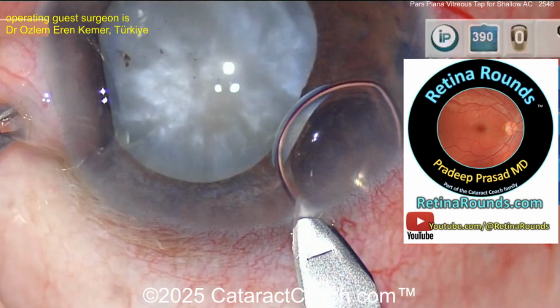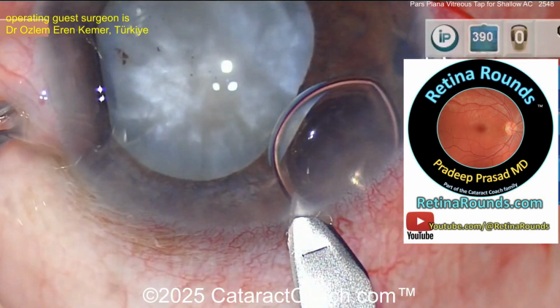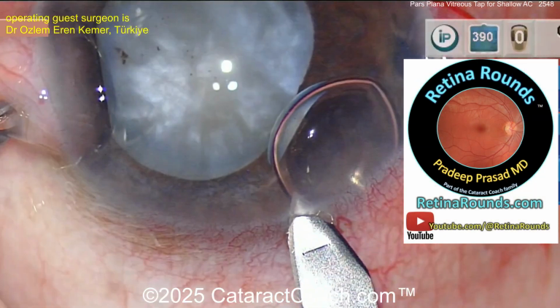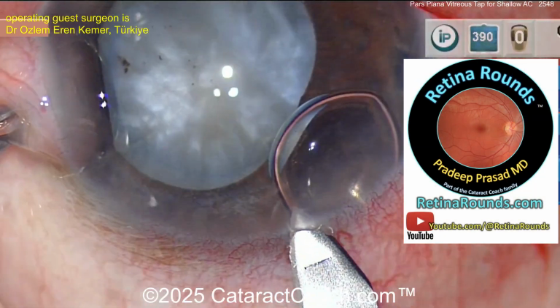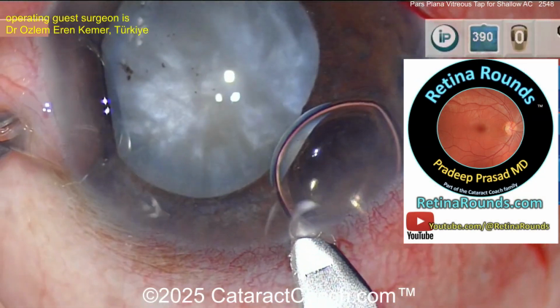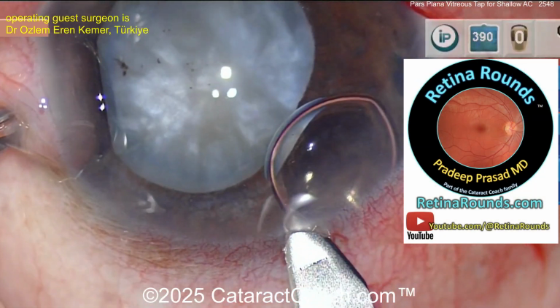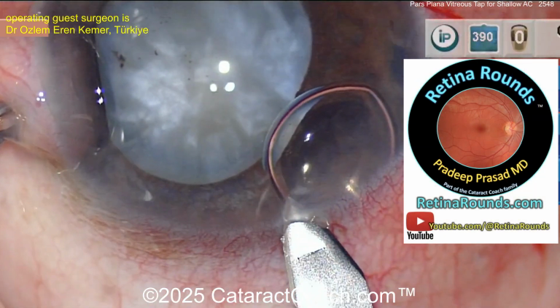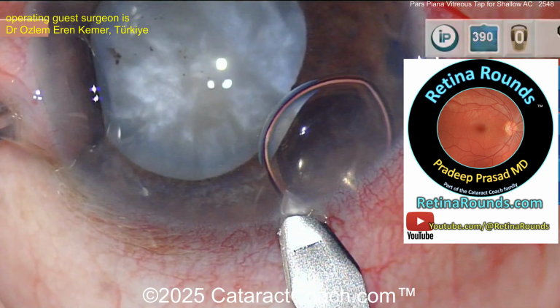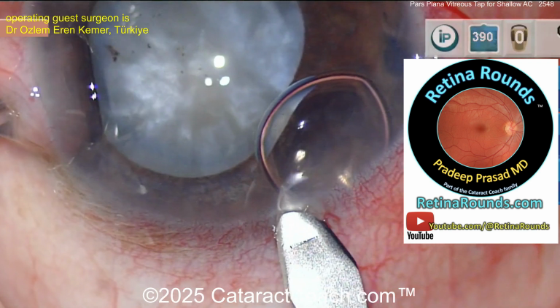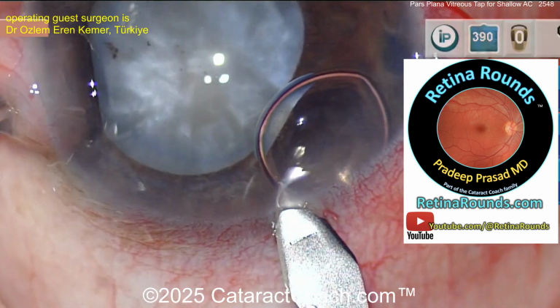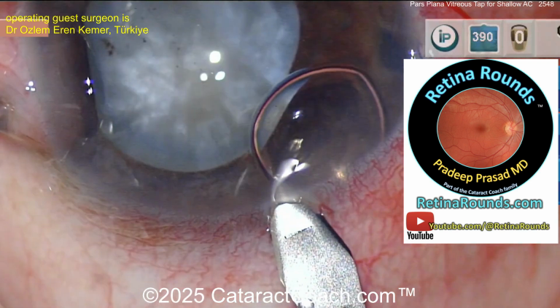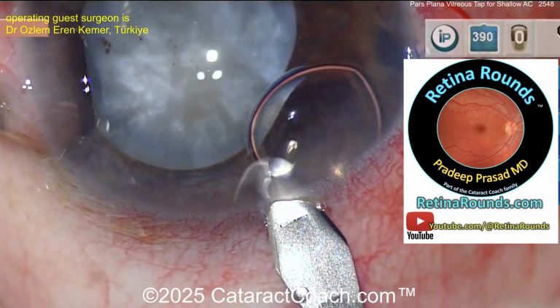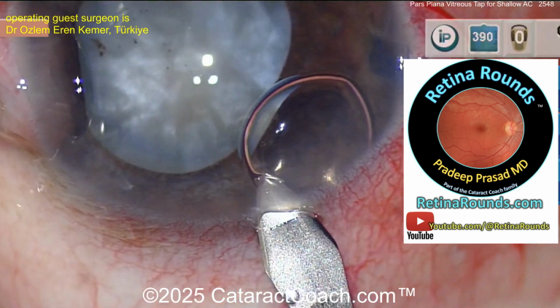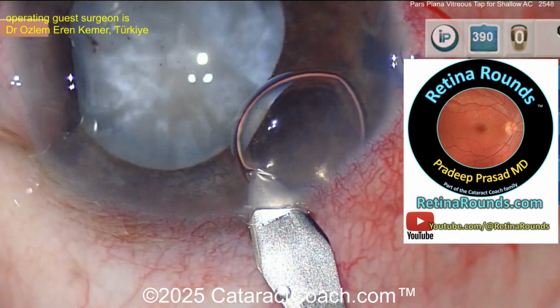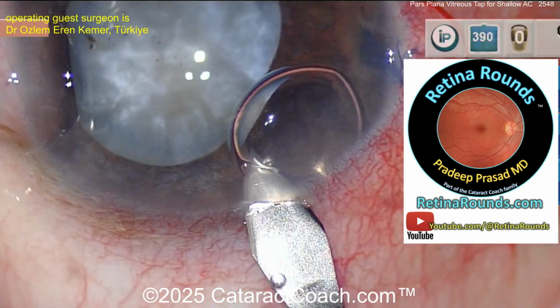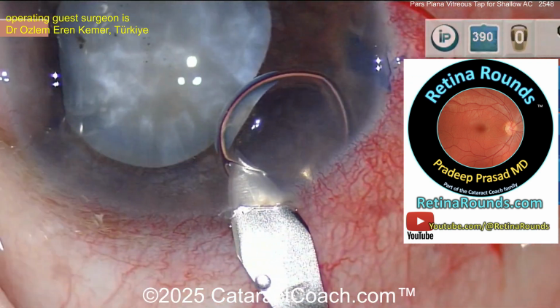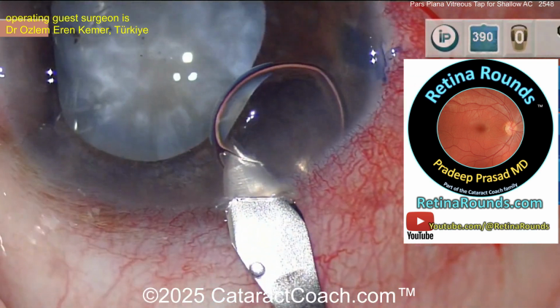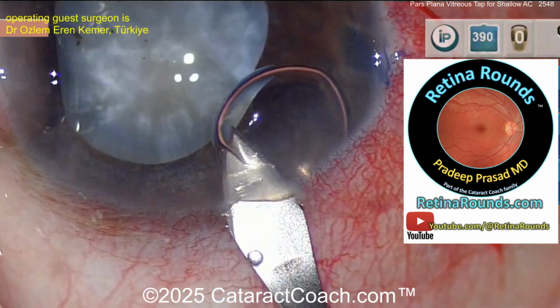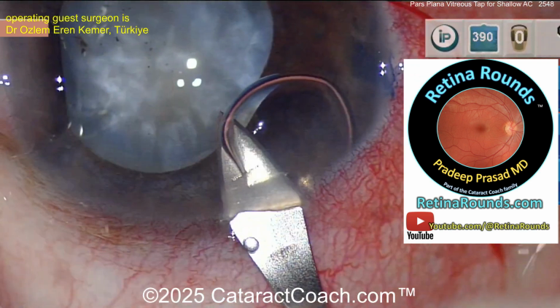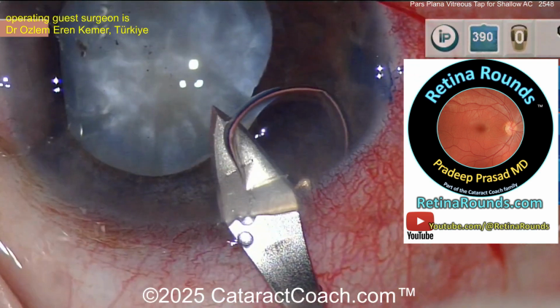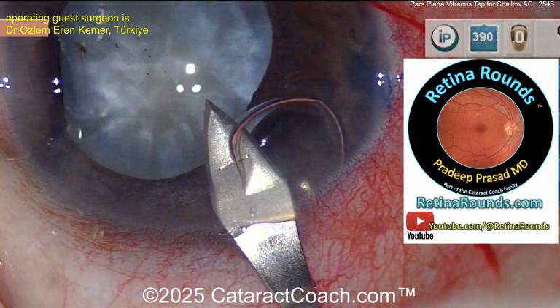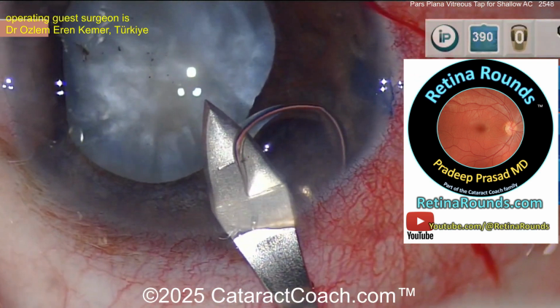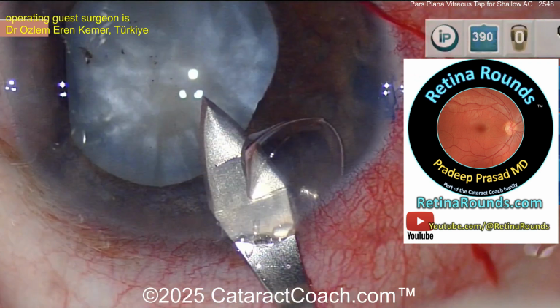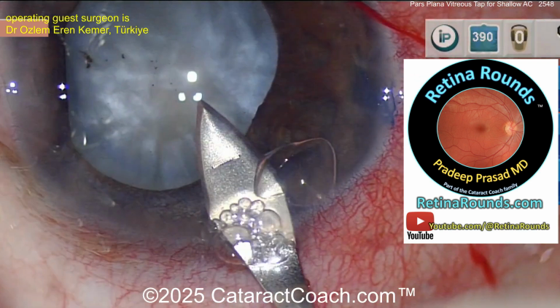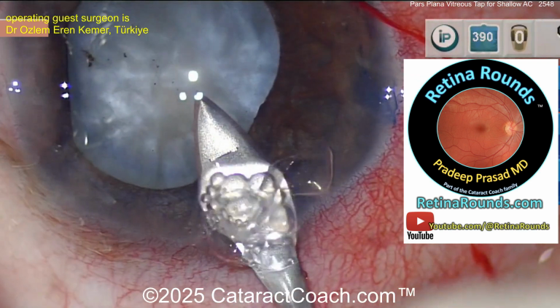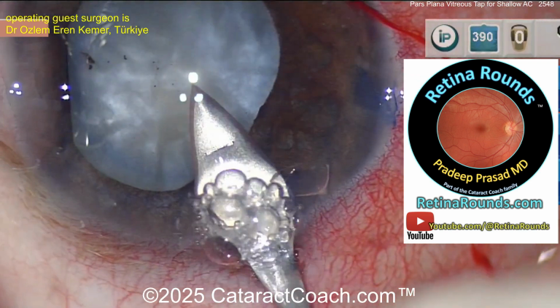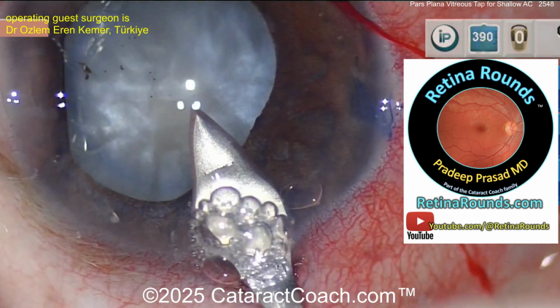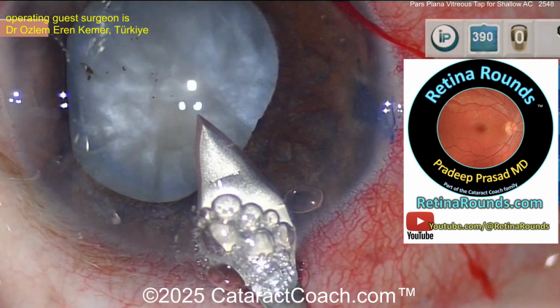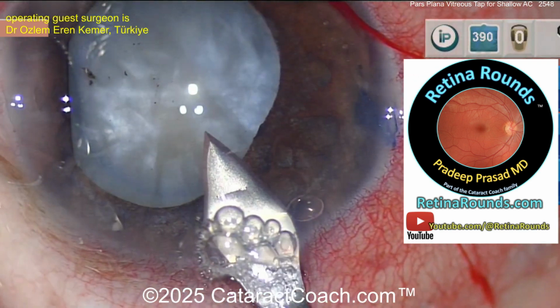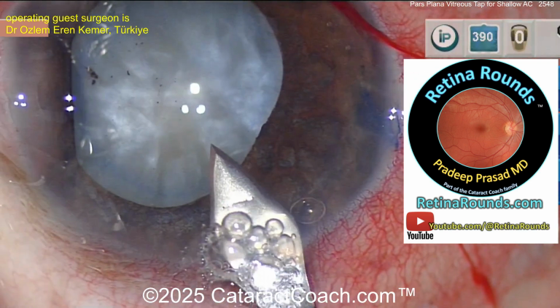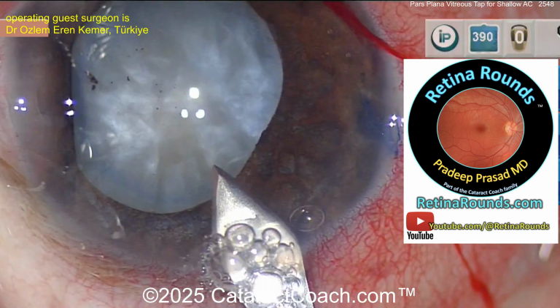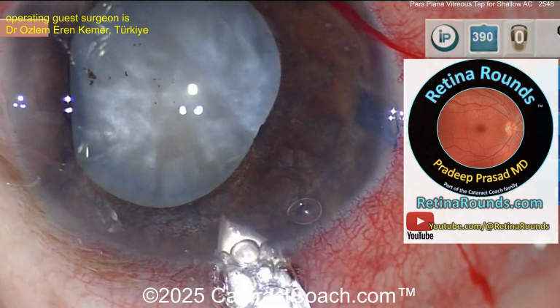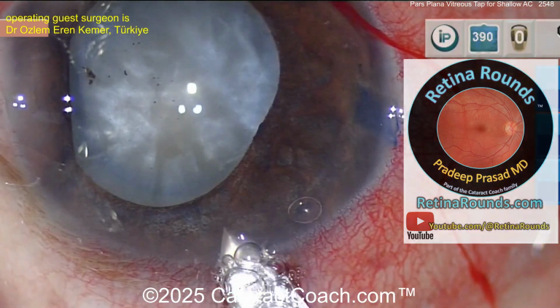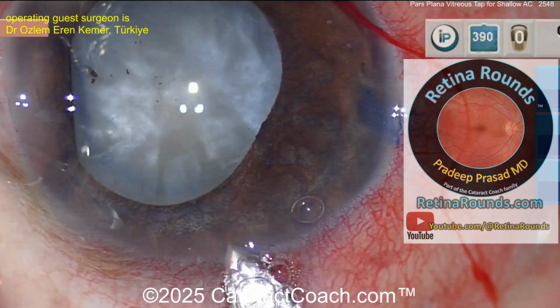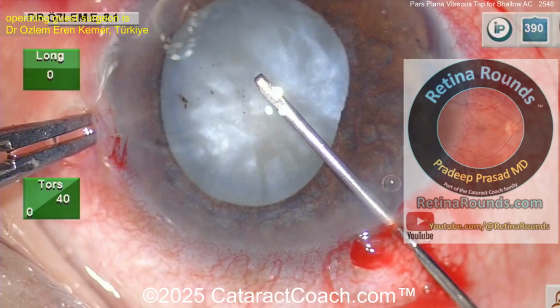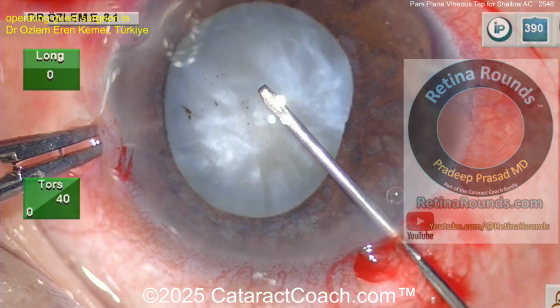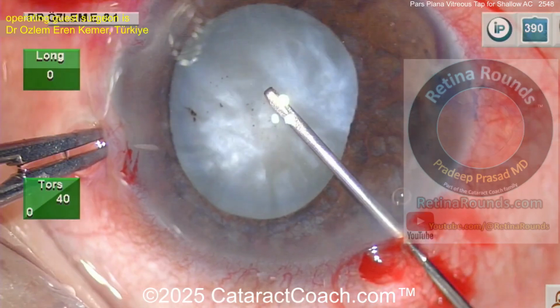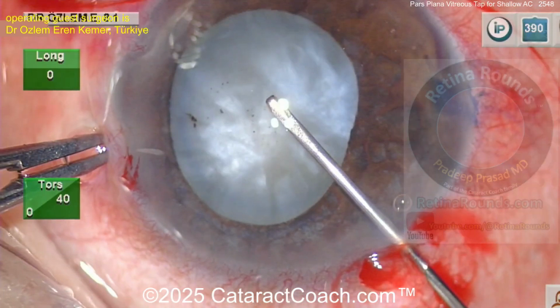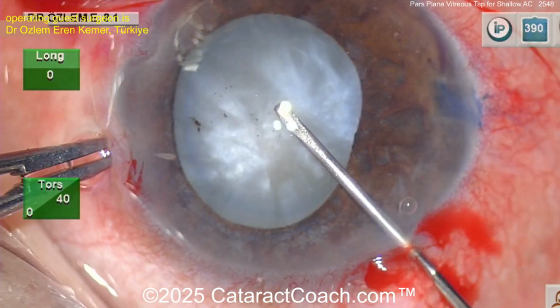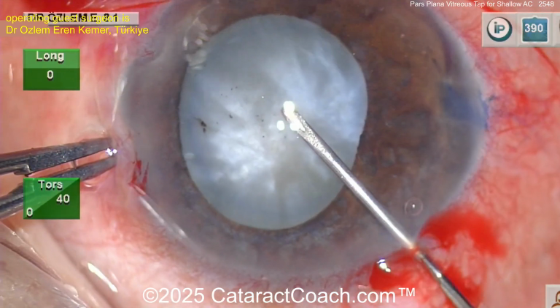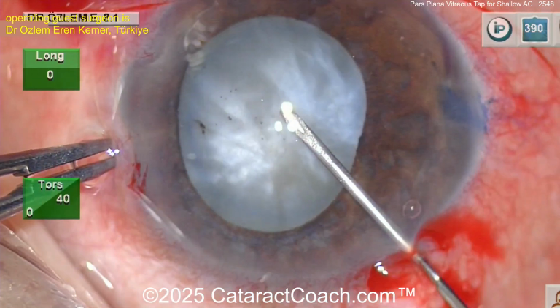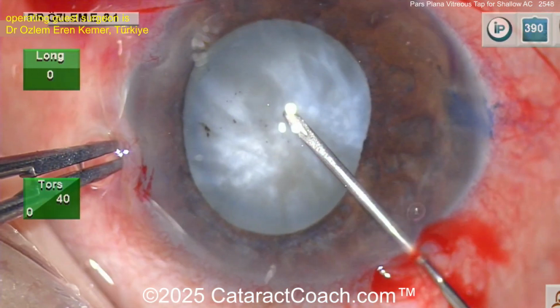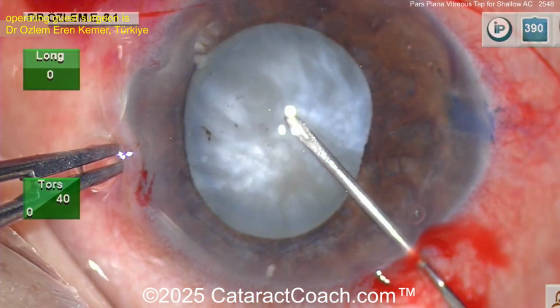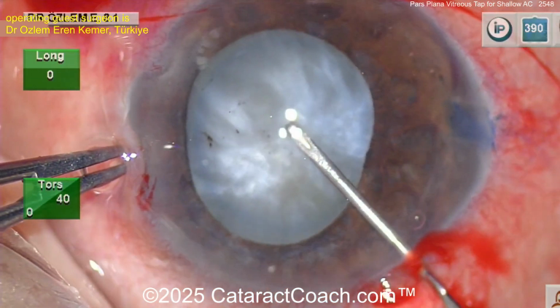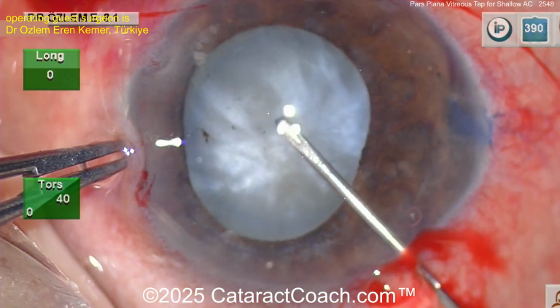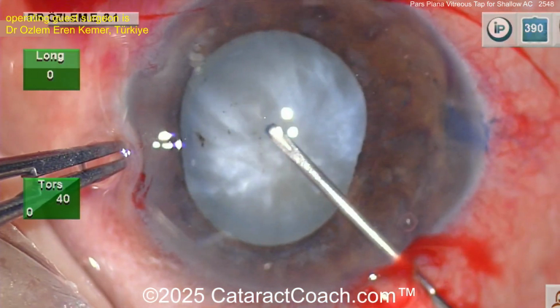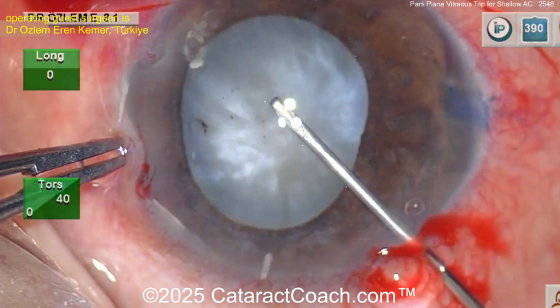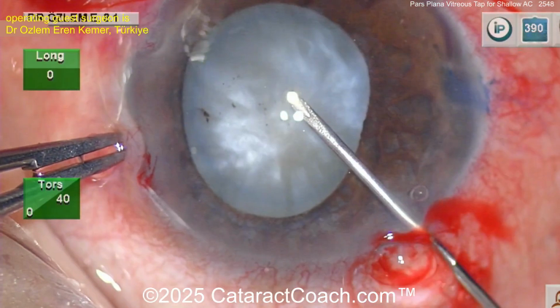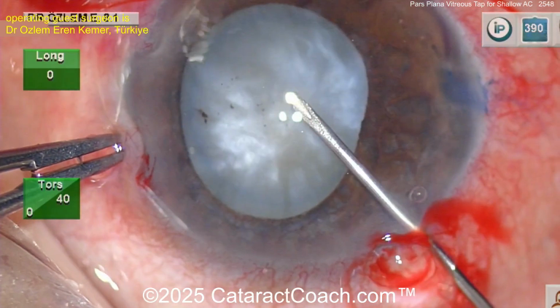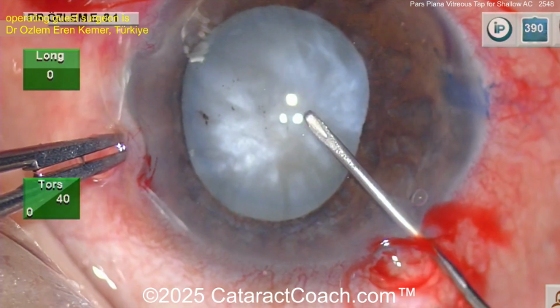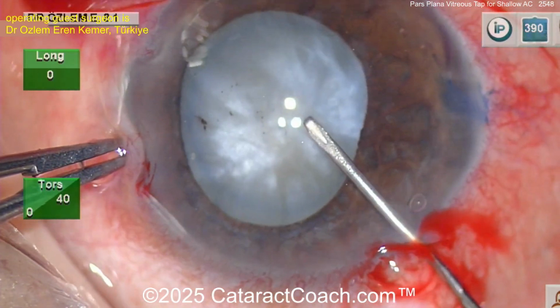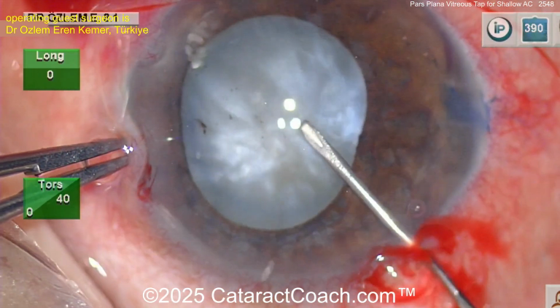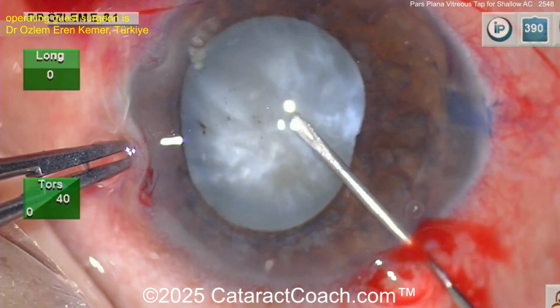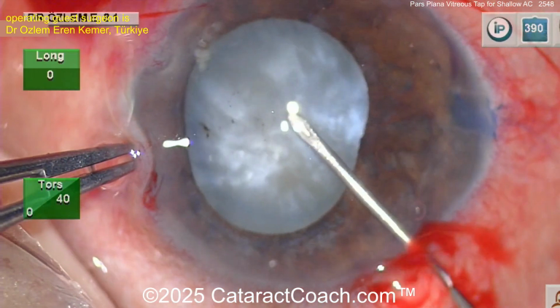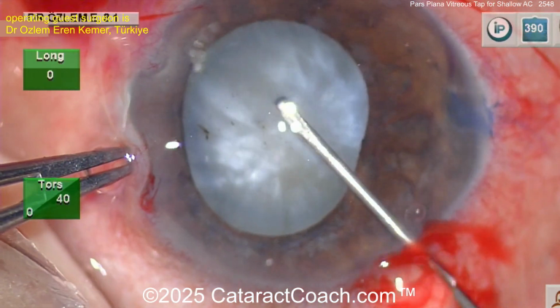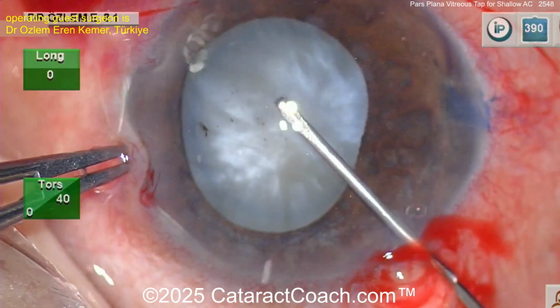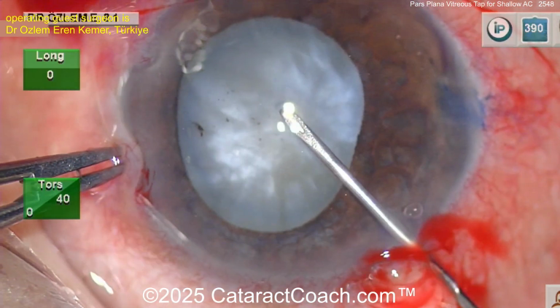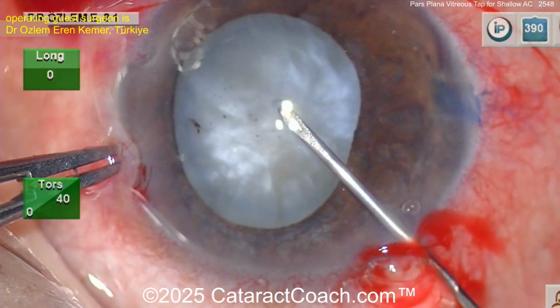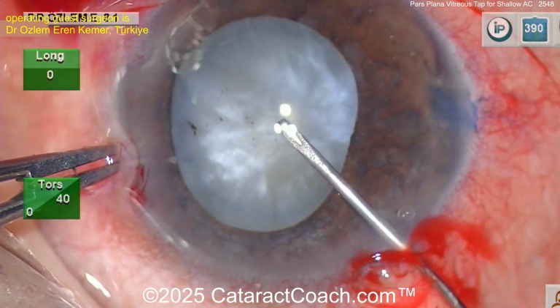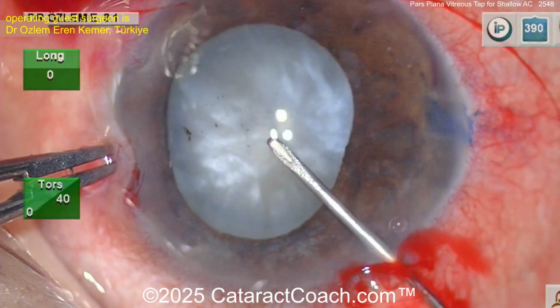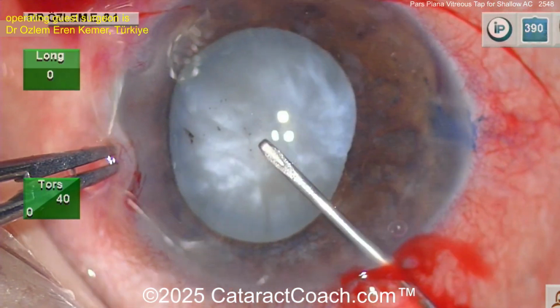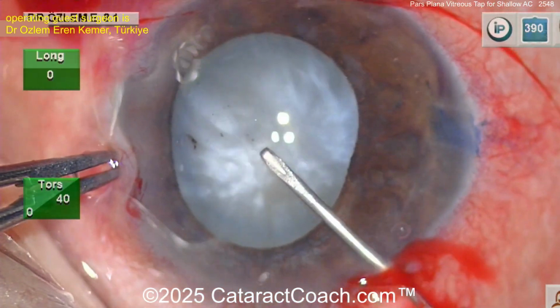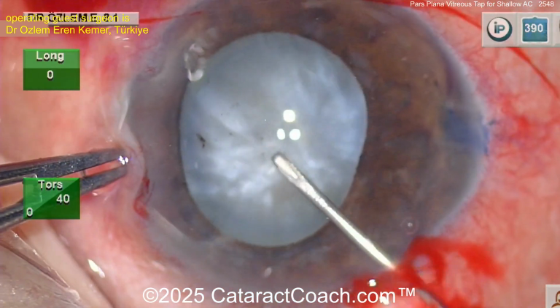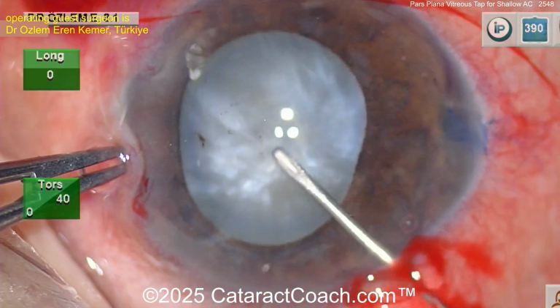Check out our sister channel Retina Rounds — a brand new video every day. Retinarounds.com, also on YouTube at Retina Rounds.